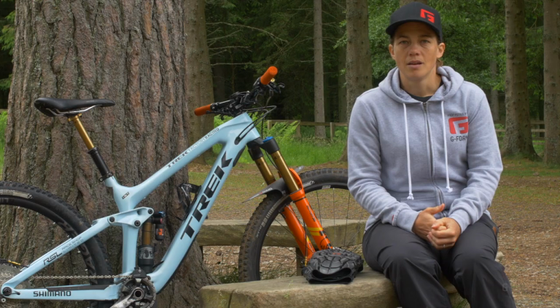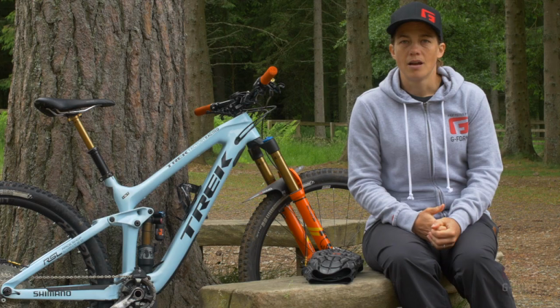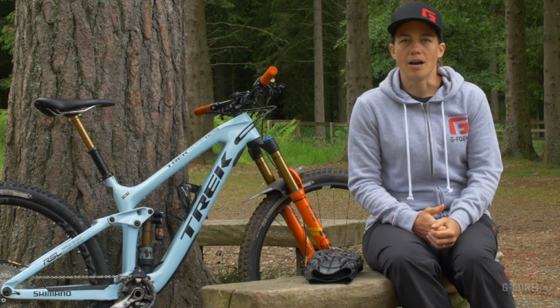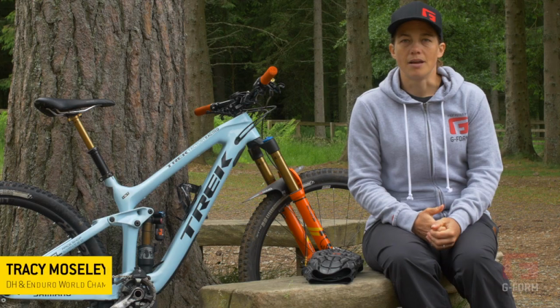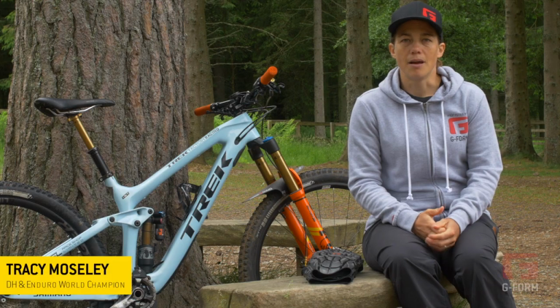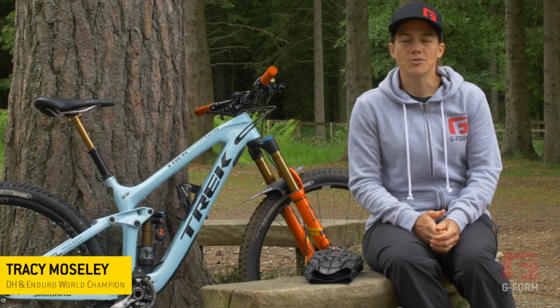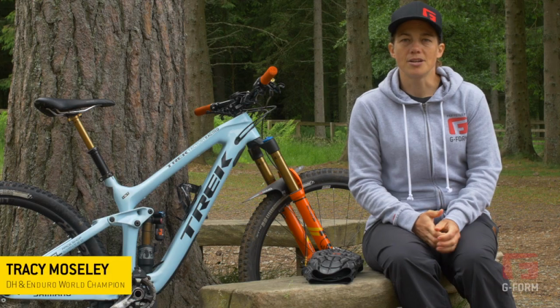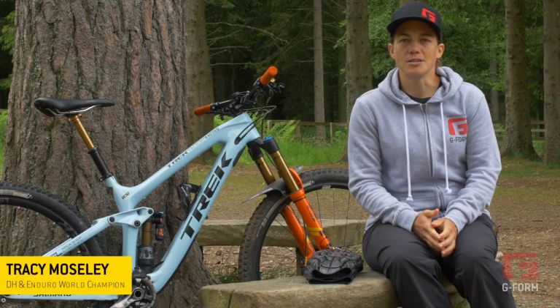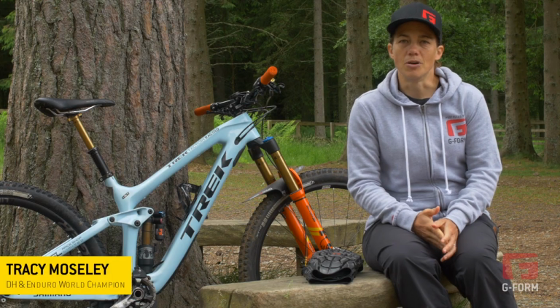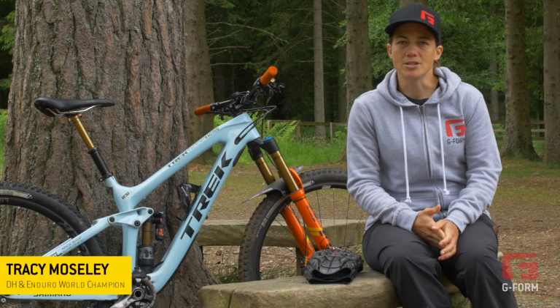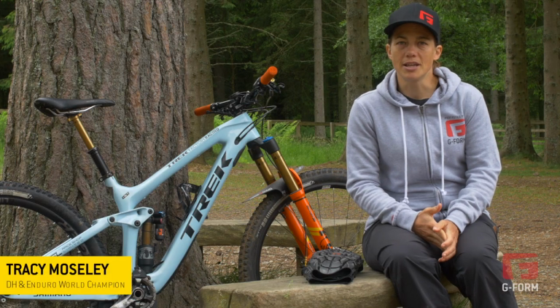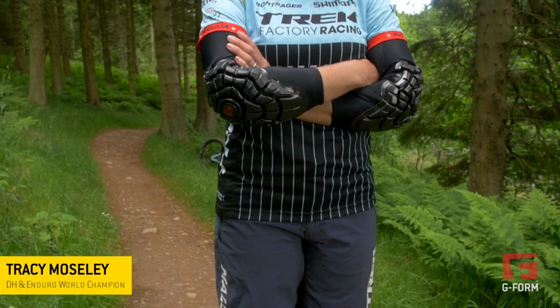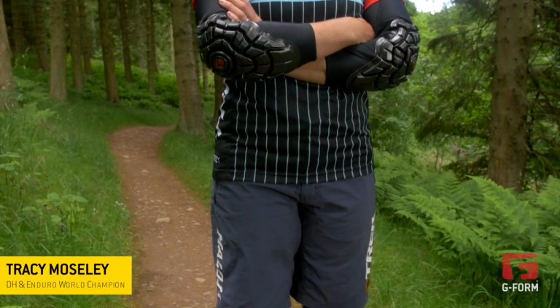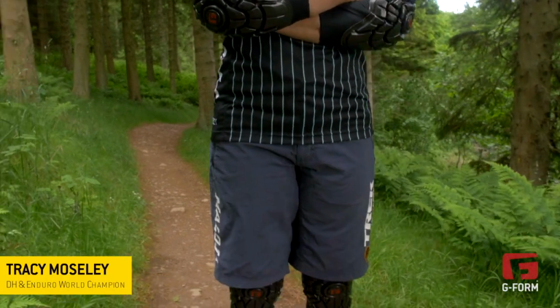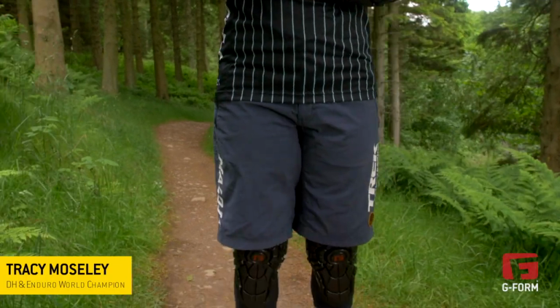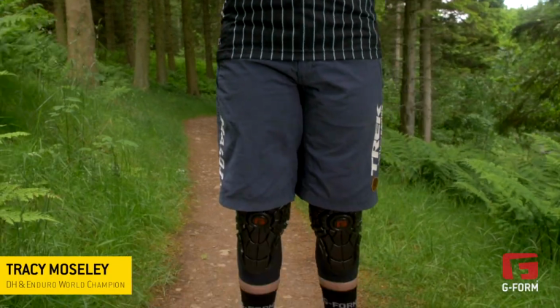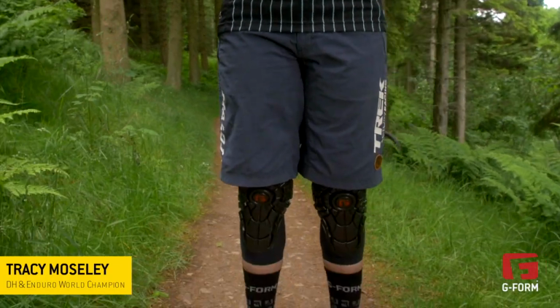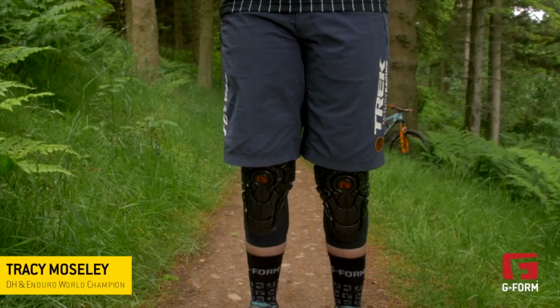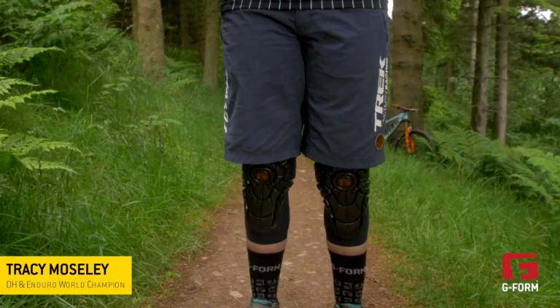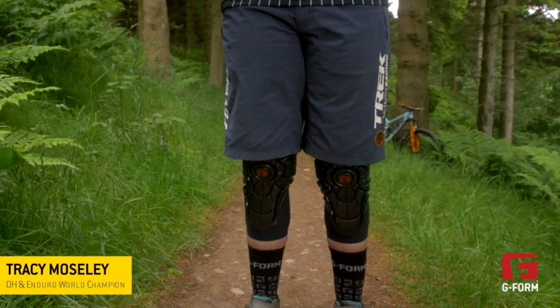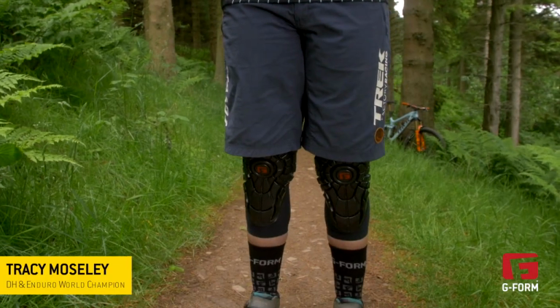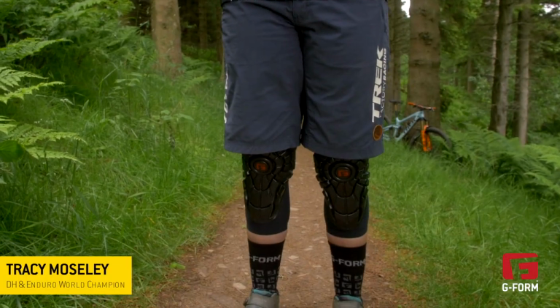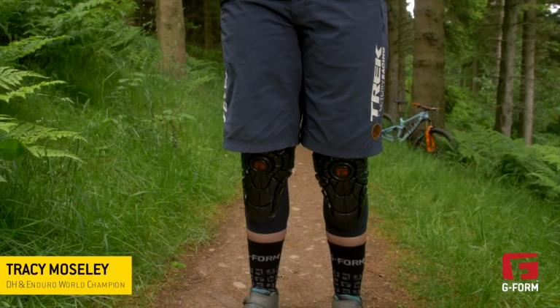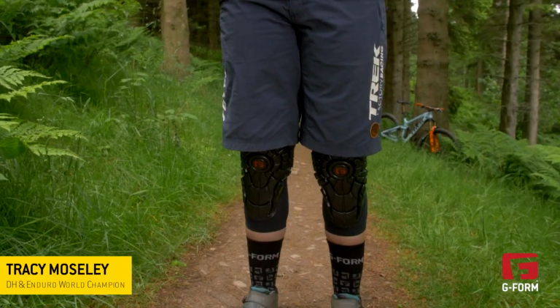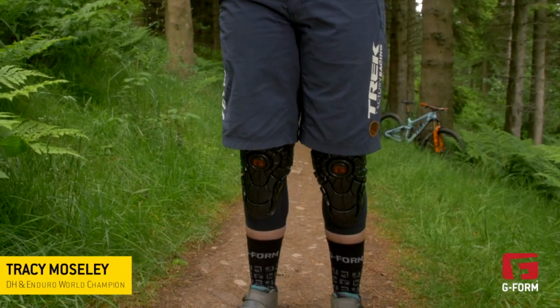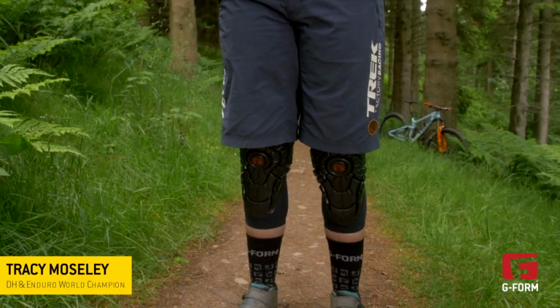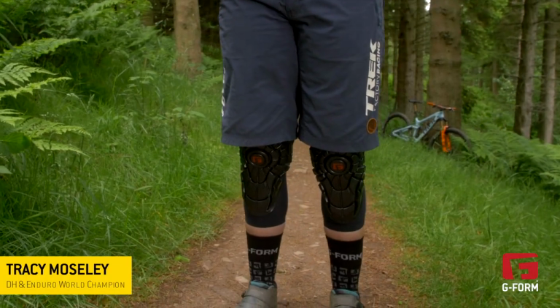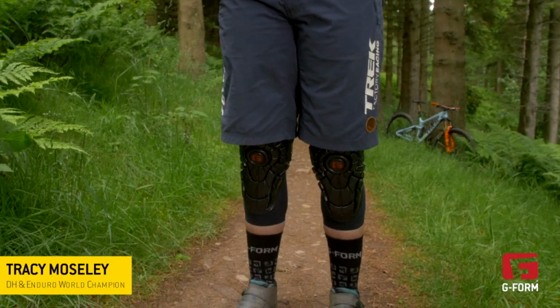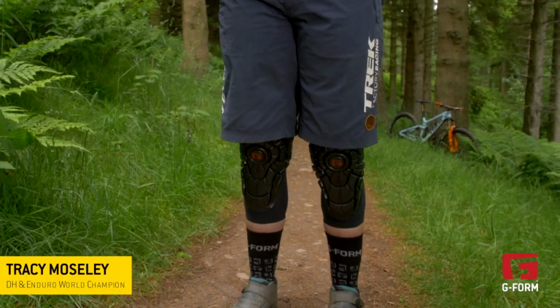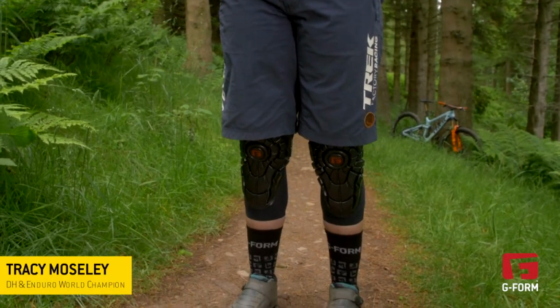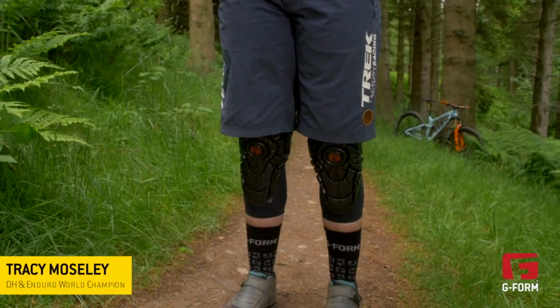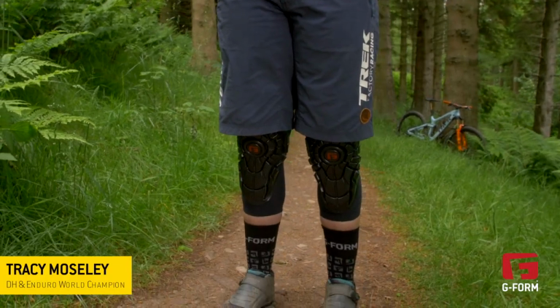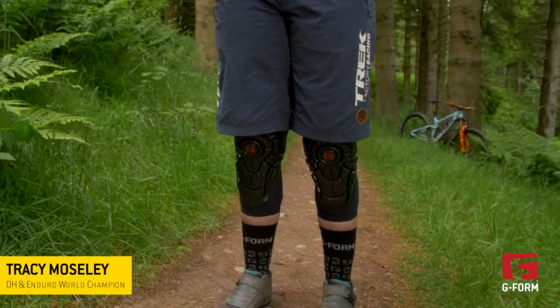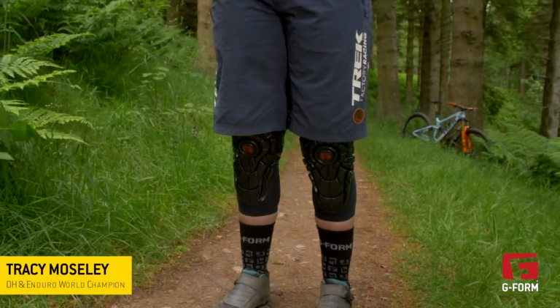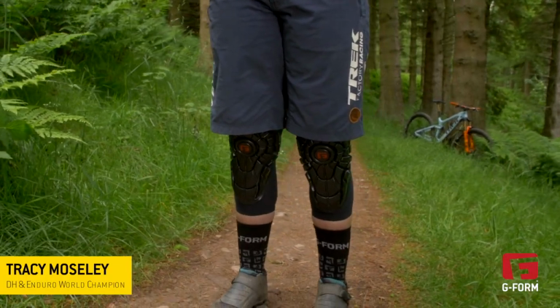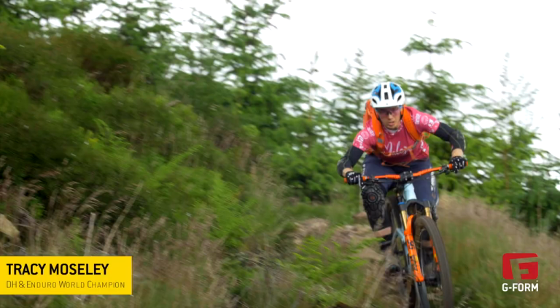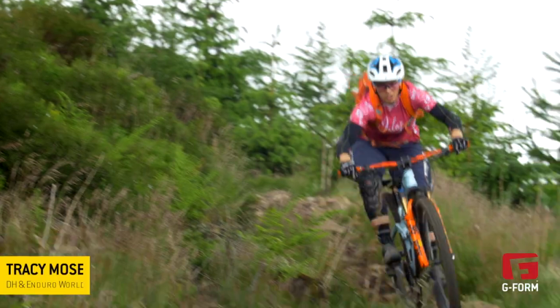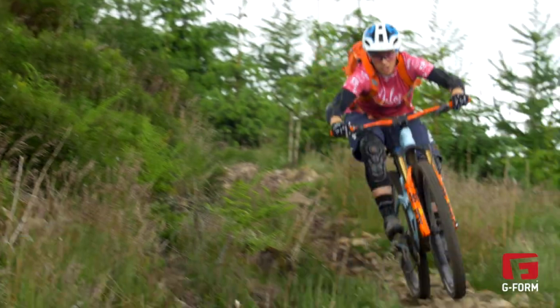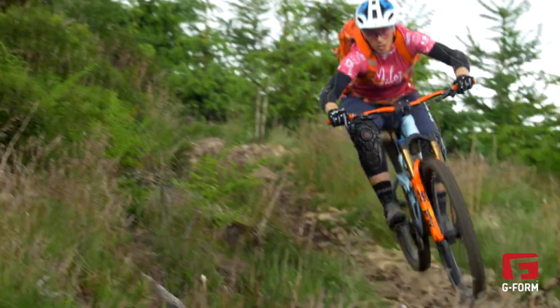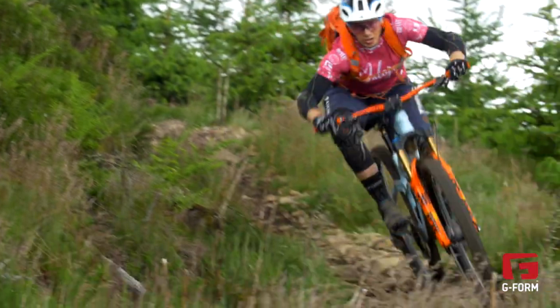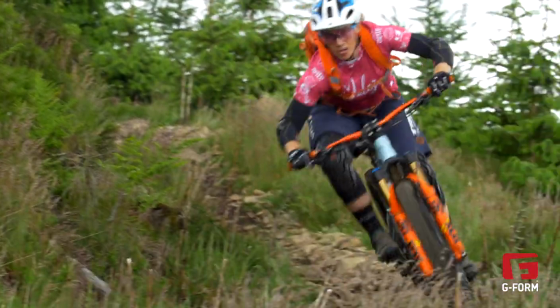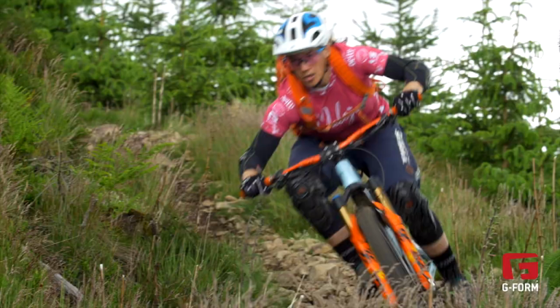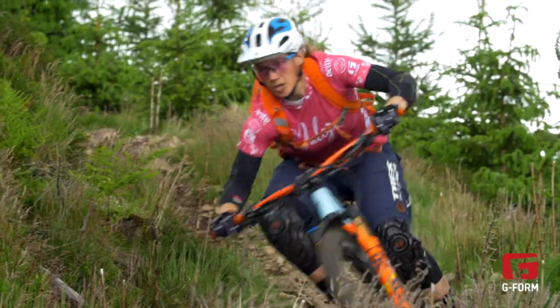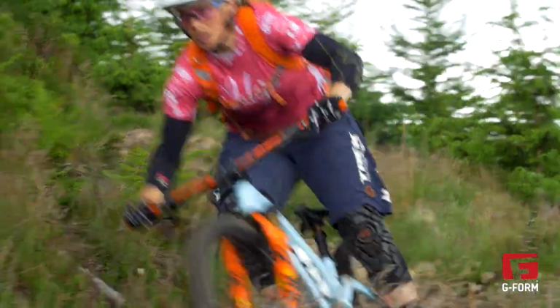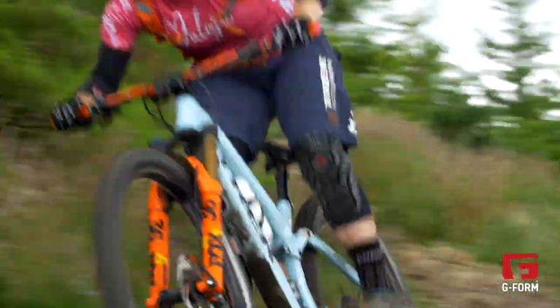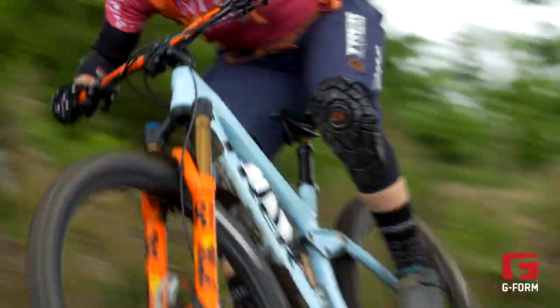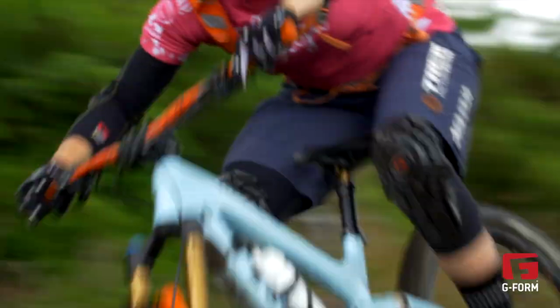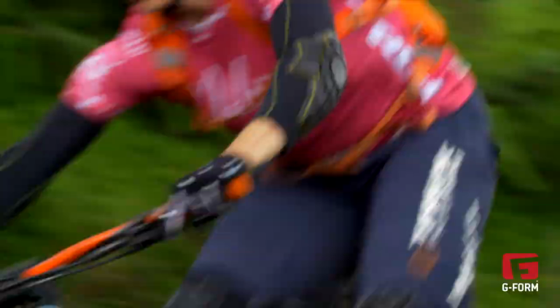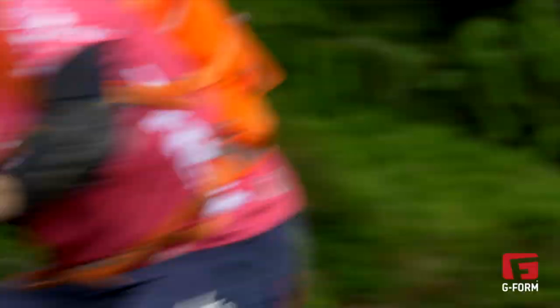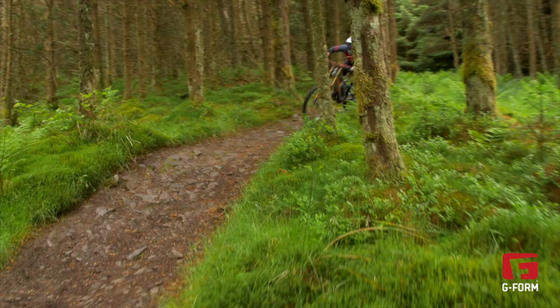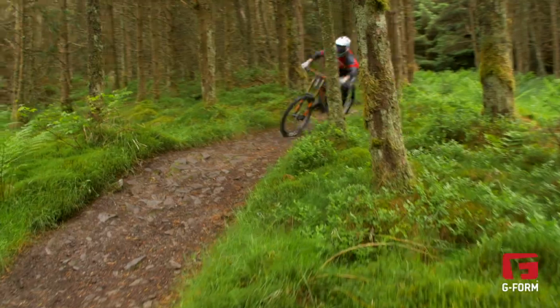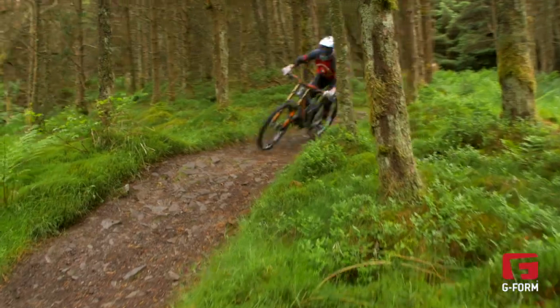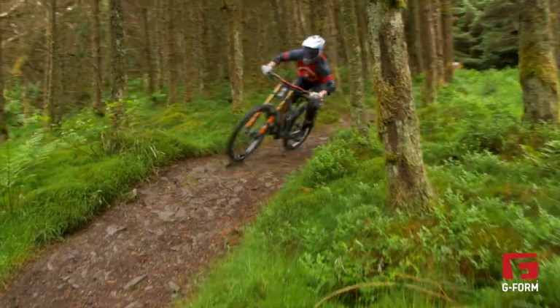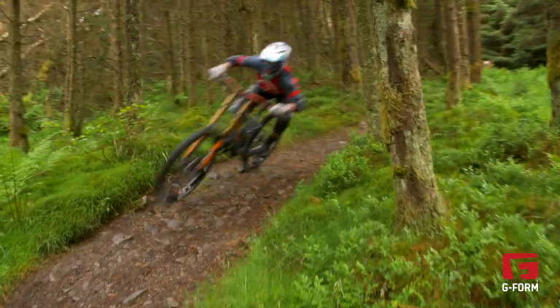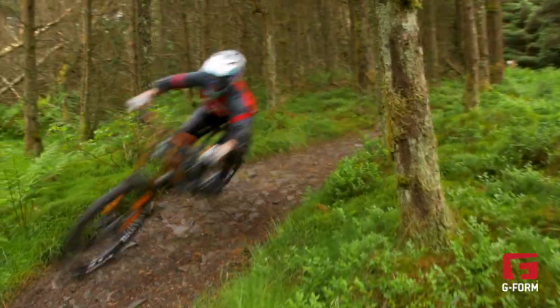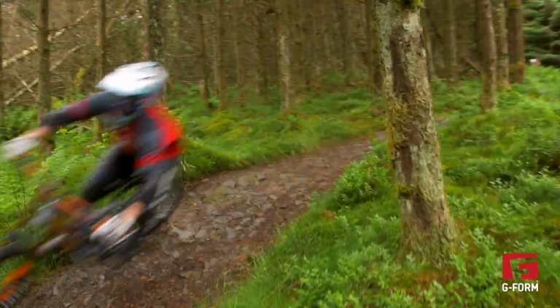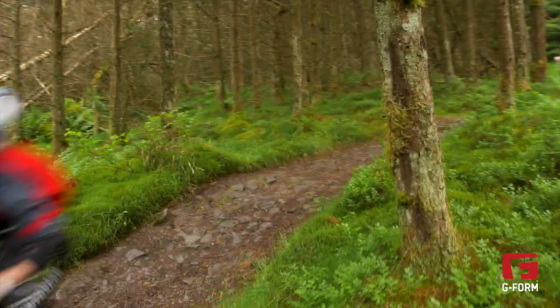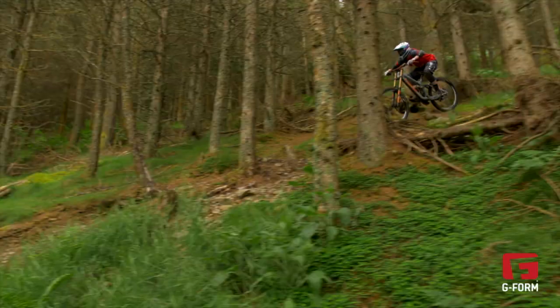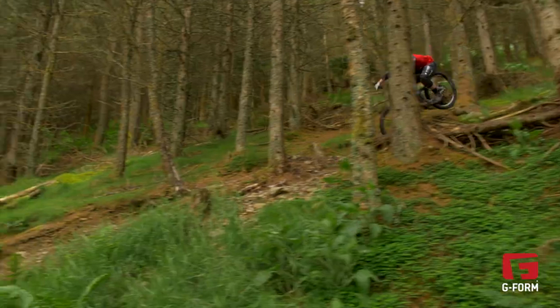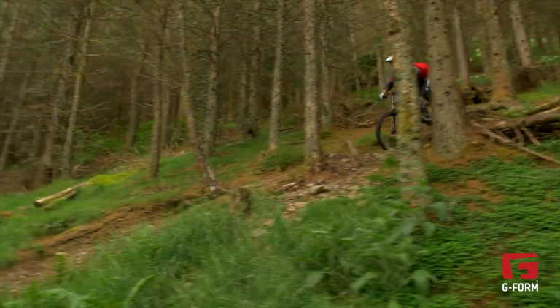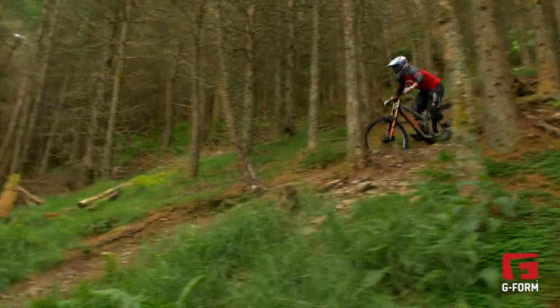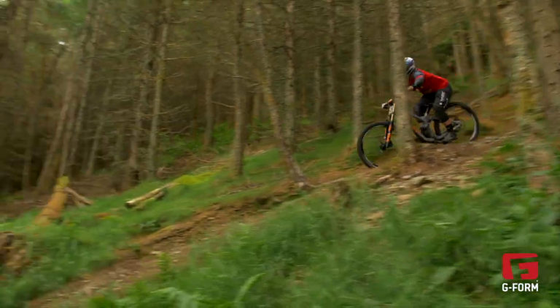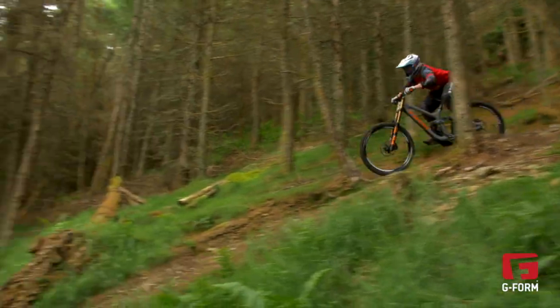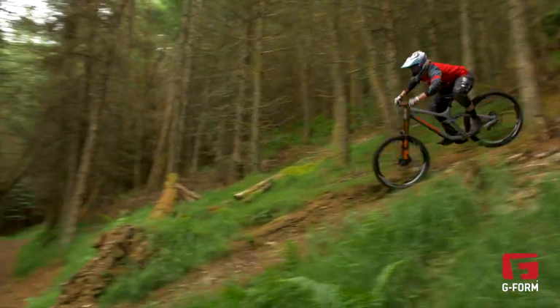Hi, I'm Tracy Moseley. I'm going to run through the features of the new G-Form Elite Knee Guard. It's the guard that I use for racing enduro and for riding downhill.